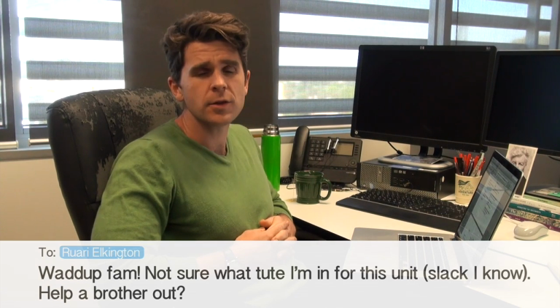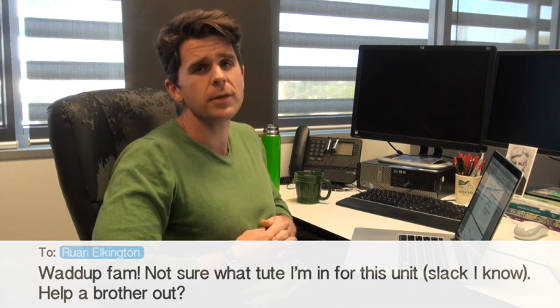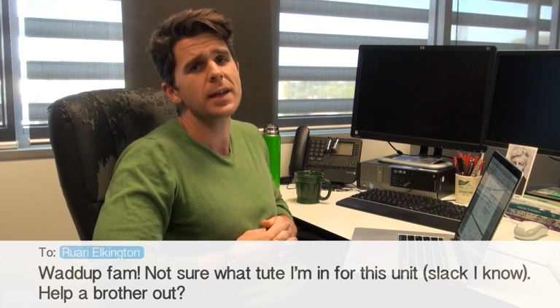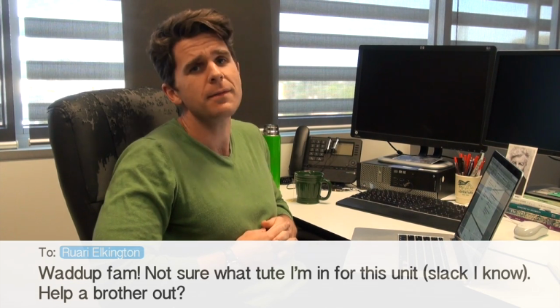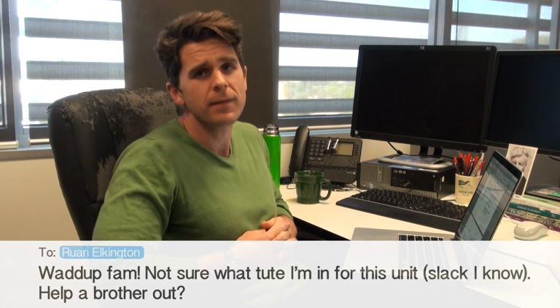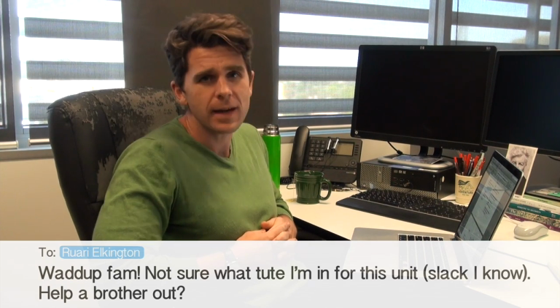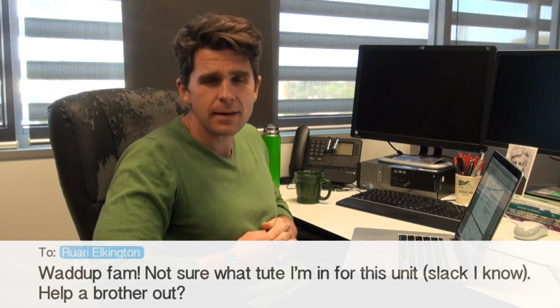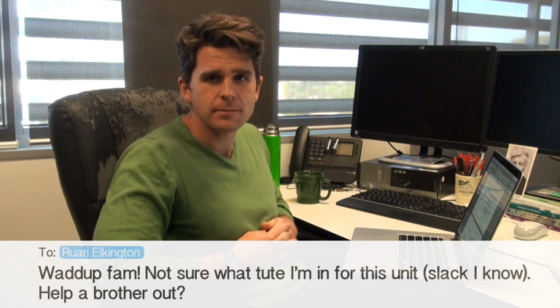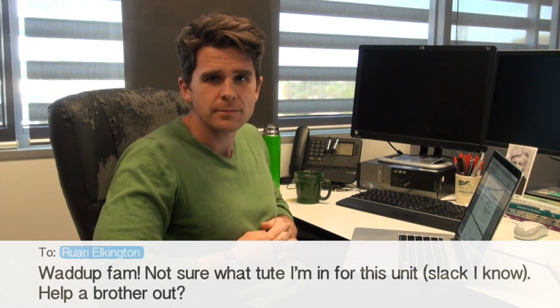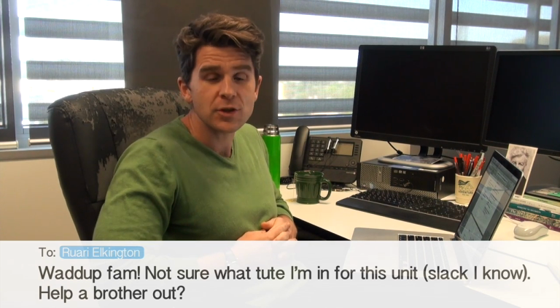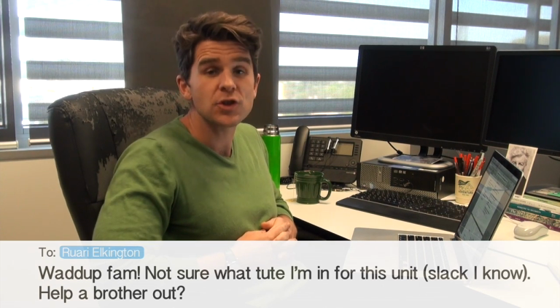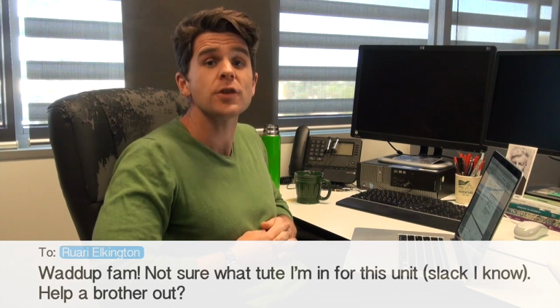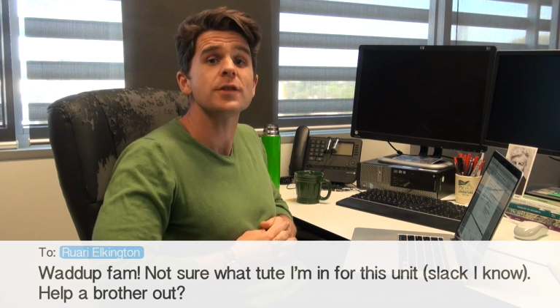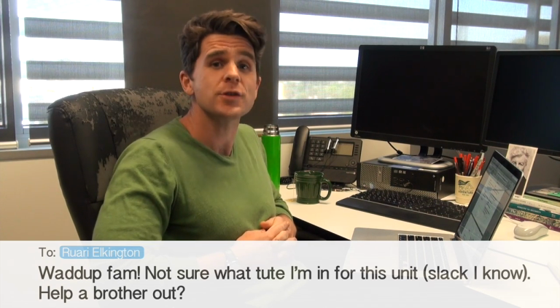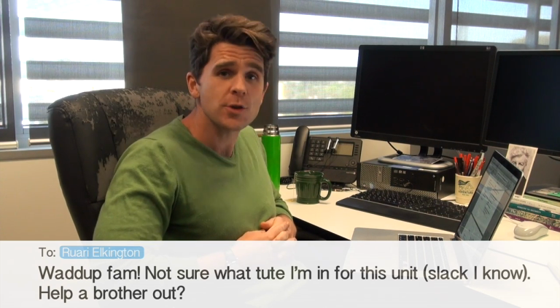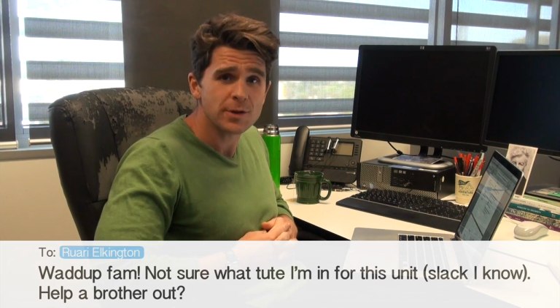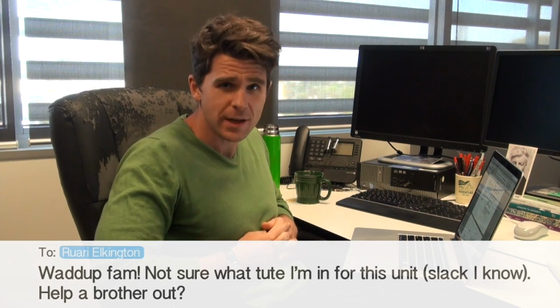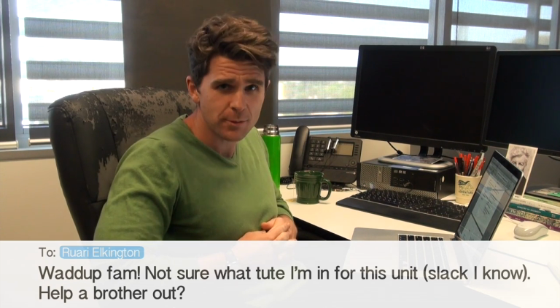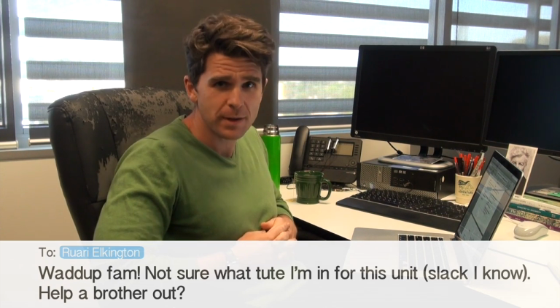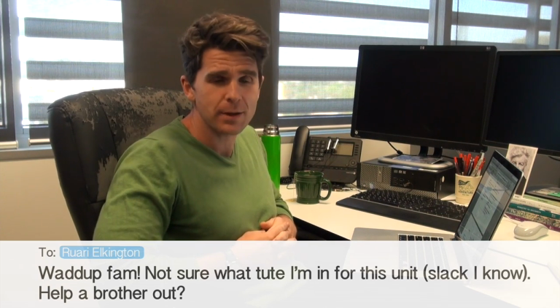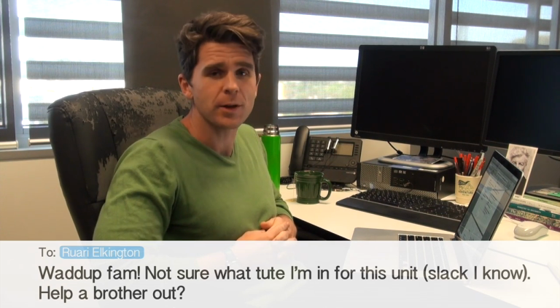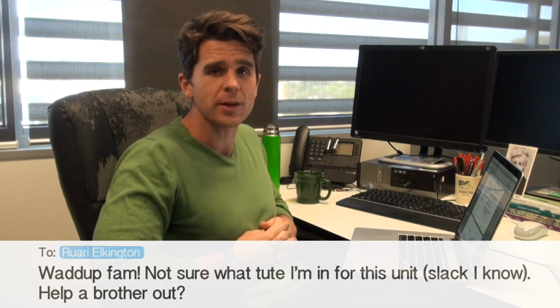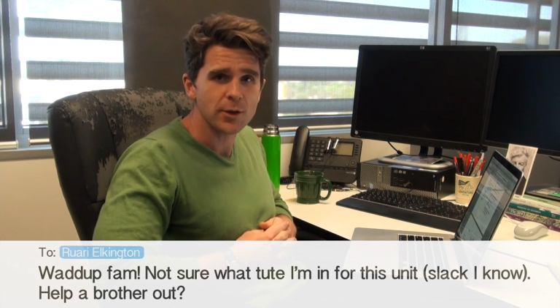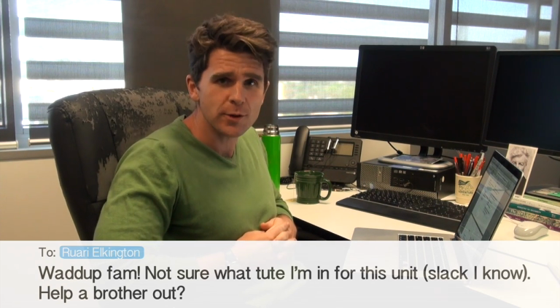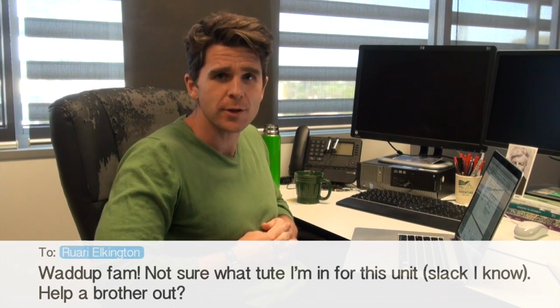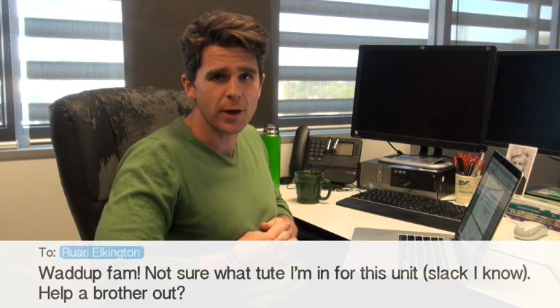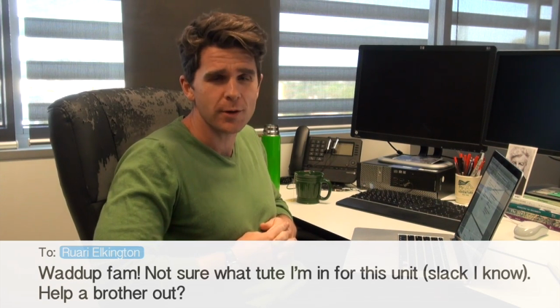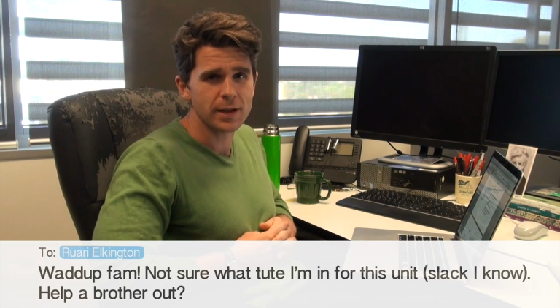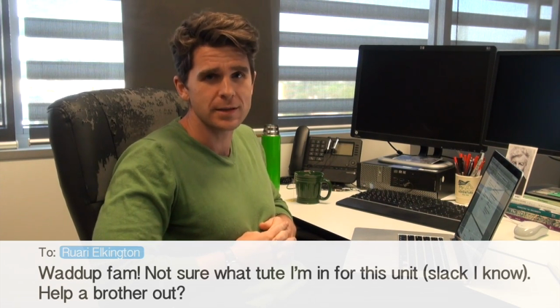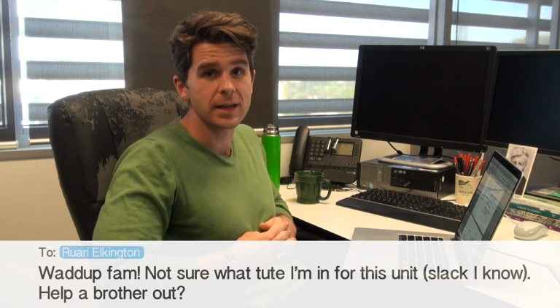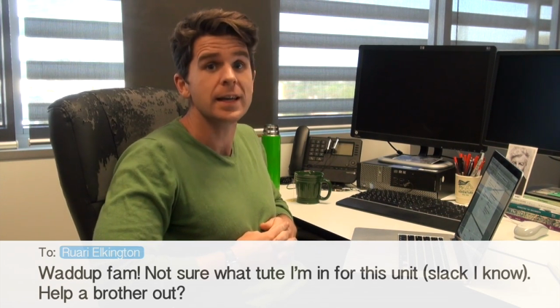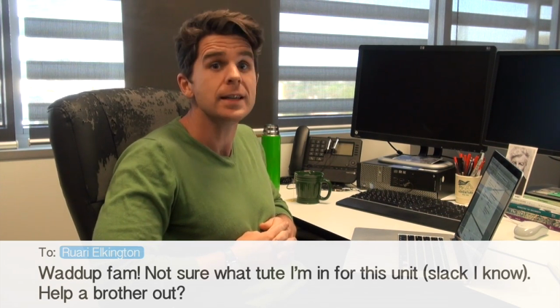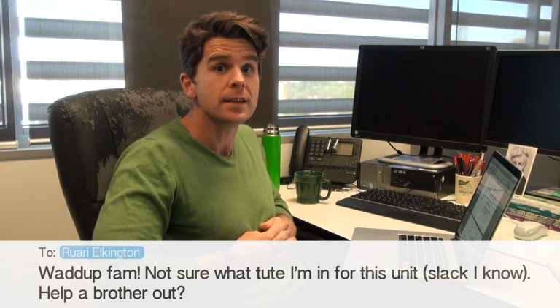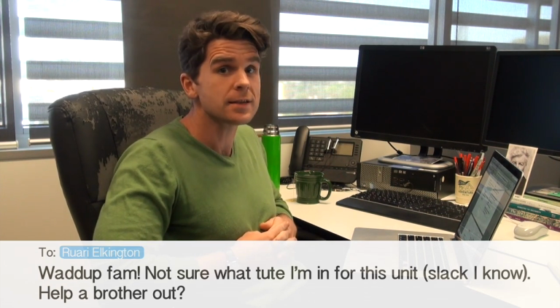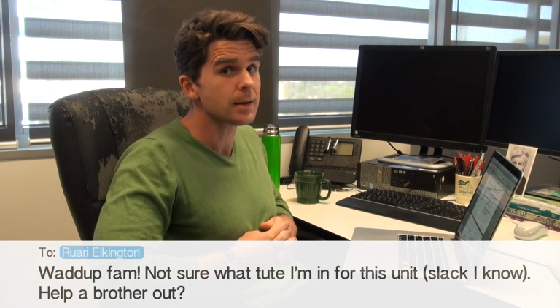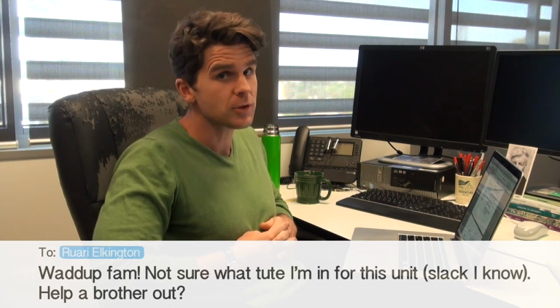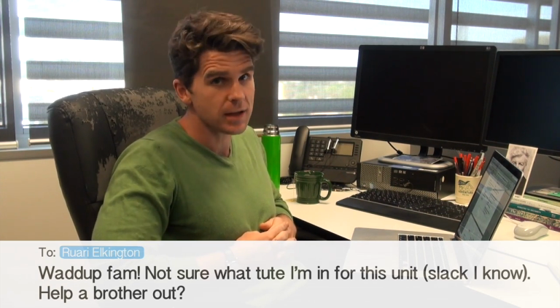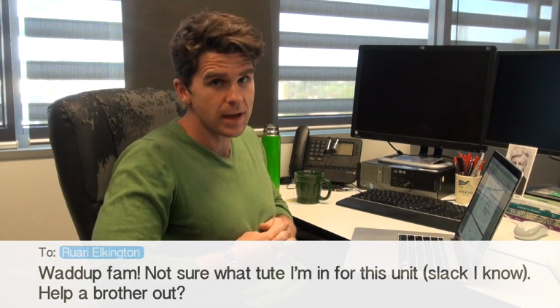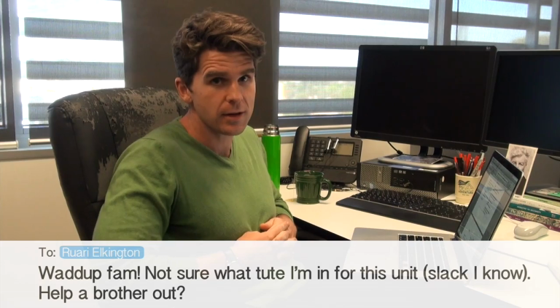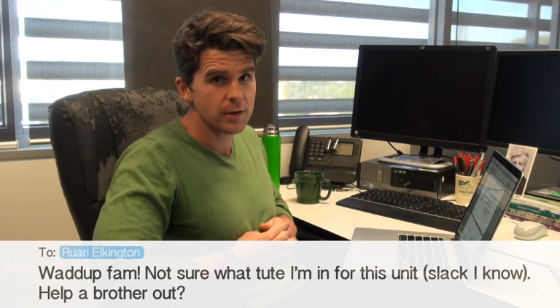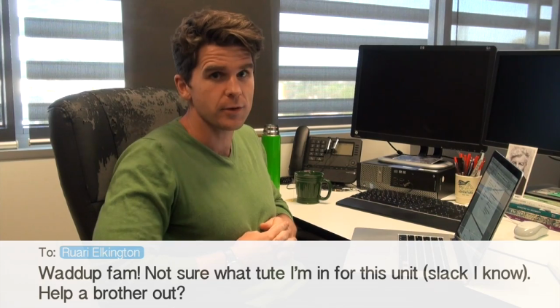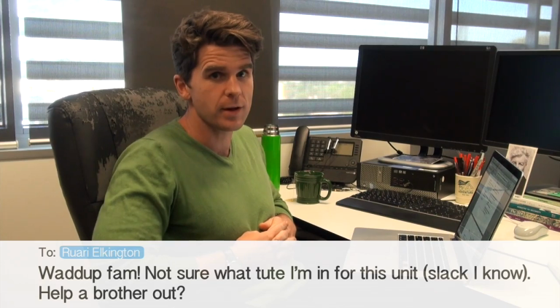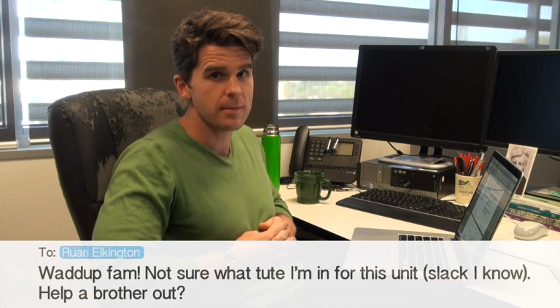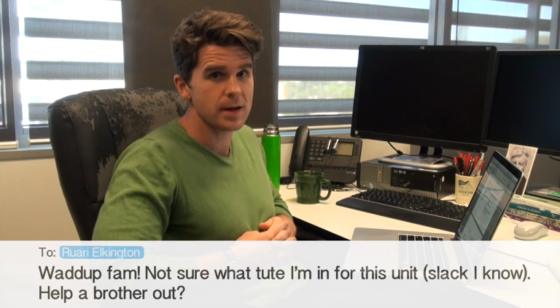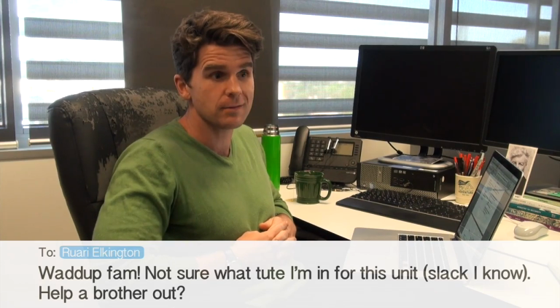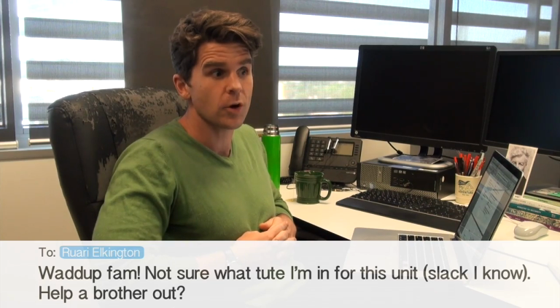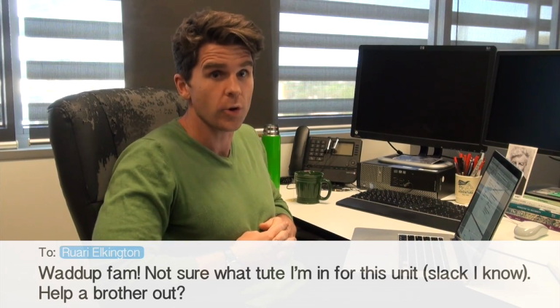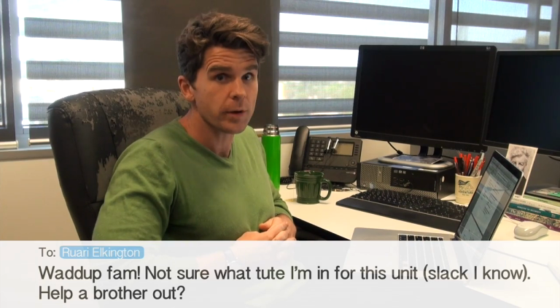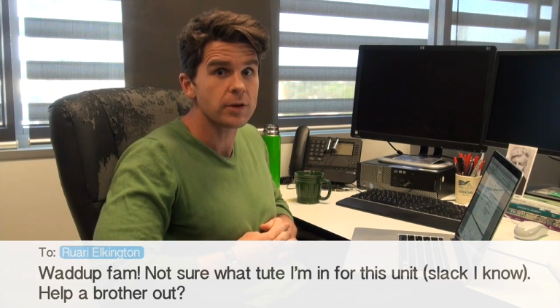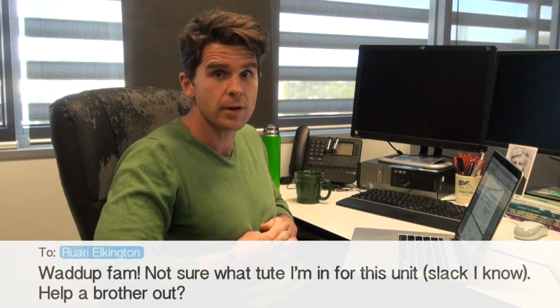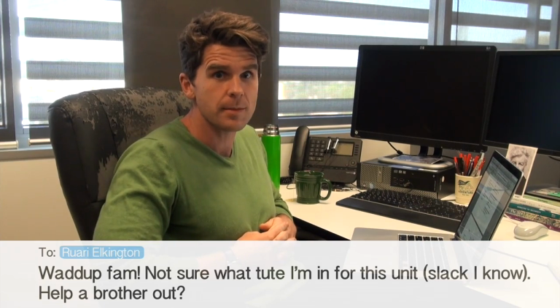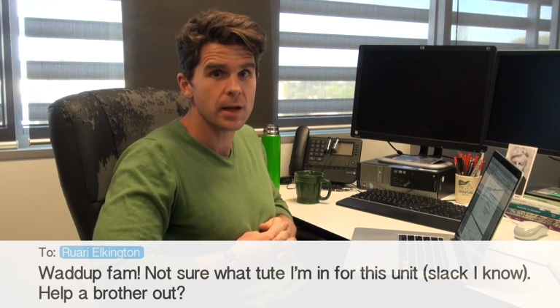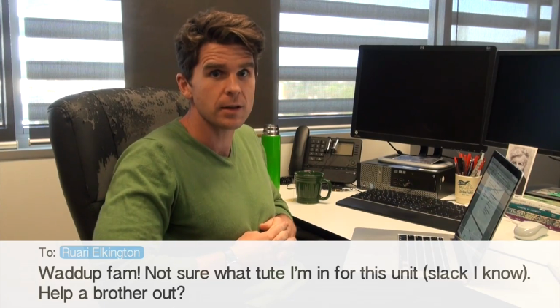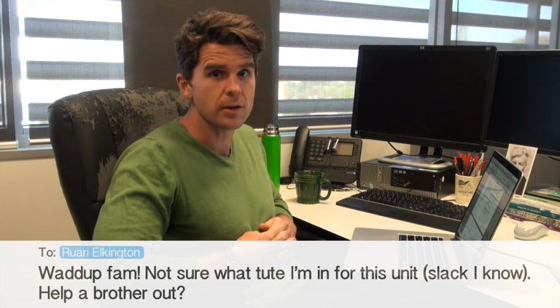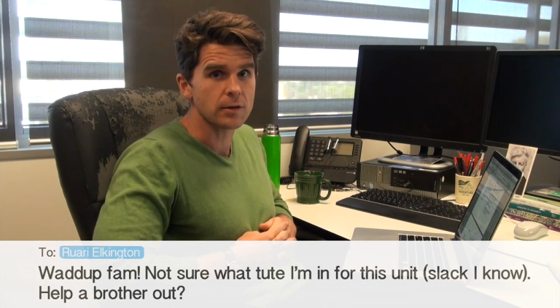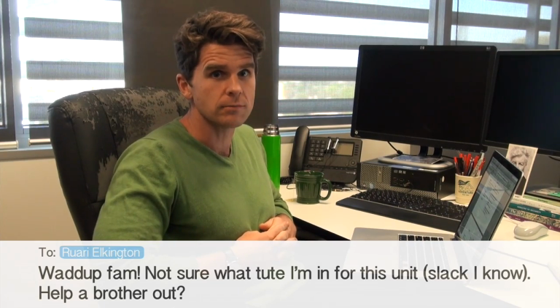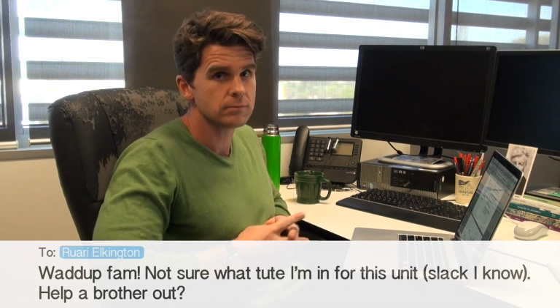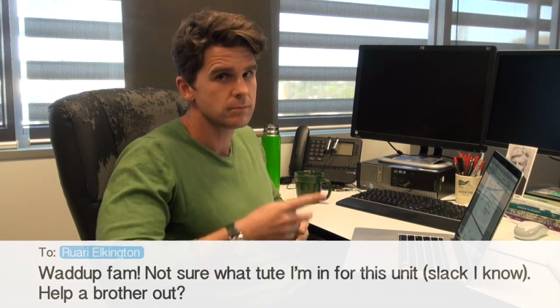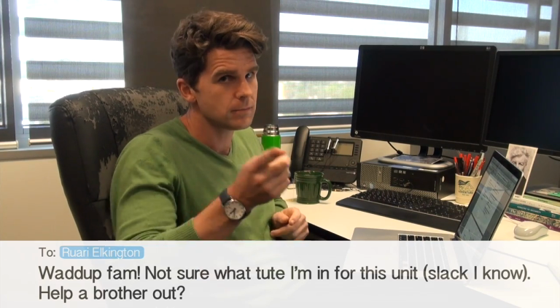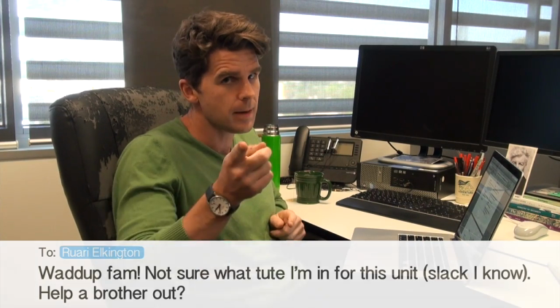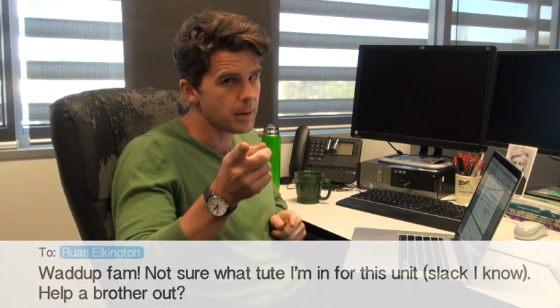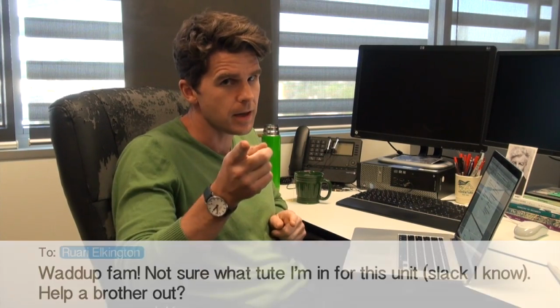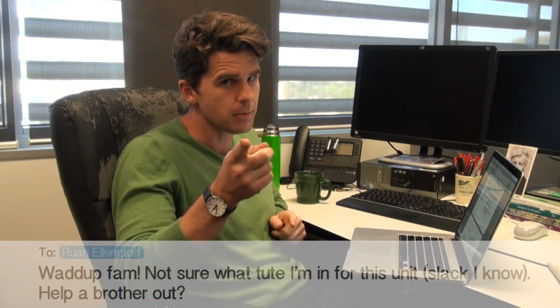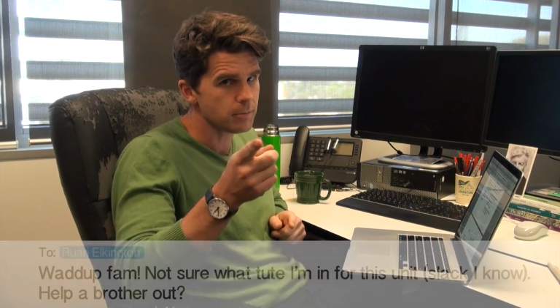Sure thing fam, as soon as you tell me what the unit code is in the subject header of your email, or in your email at all — happy to help.